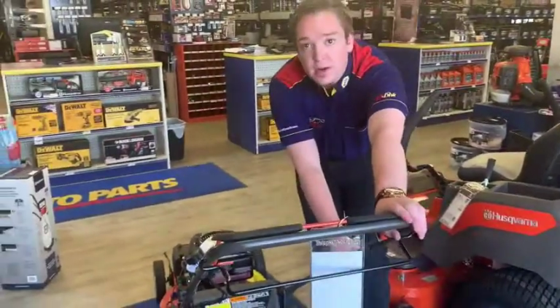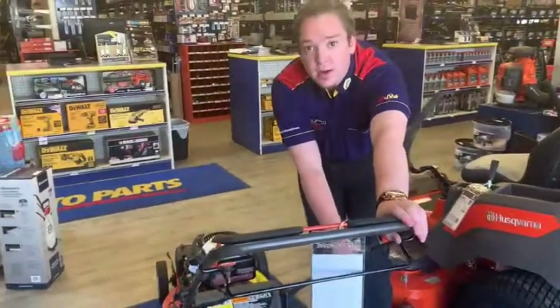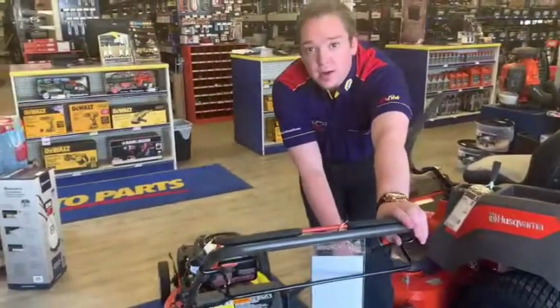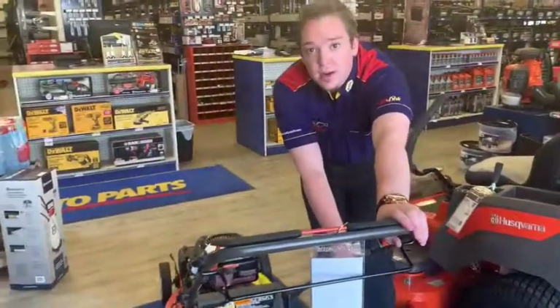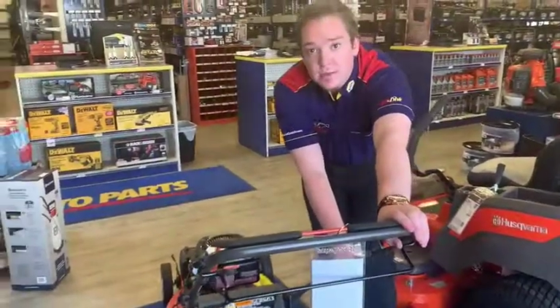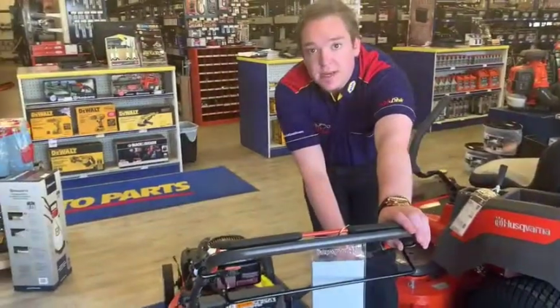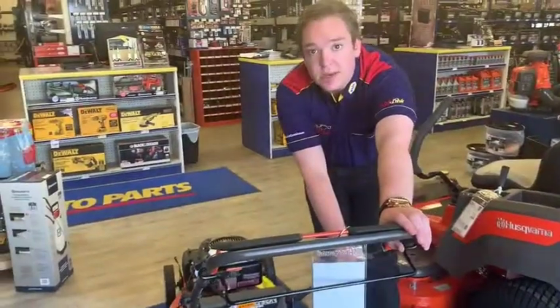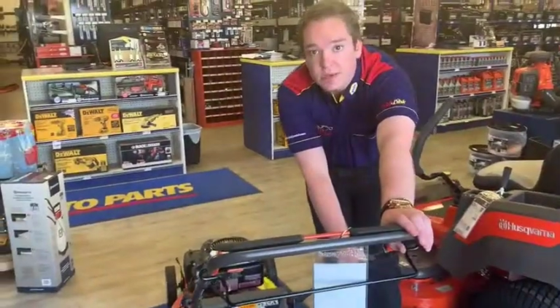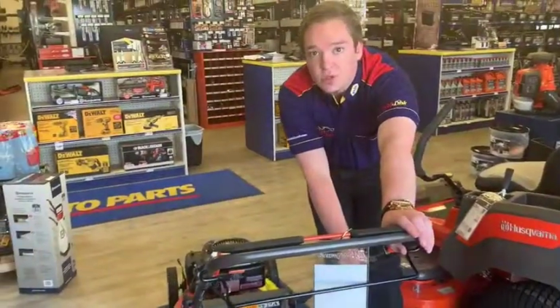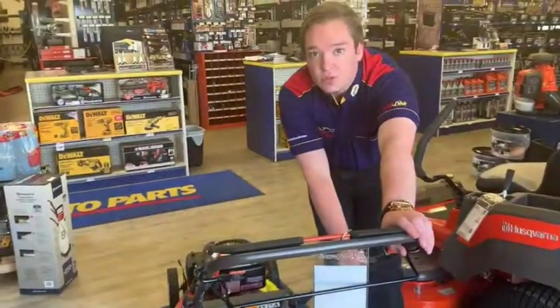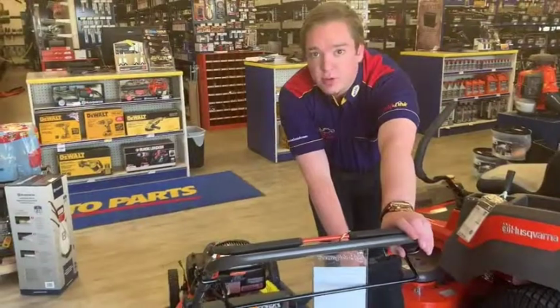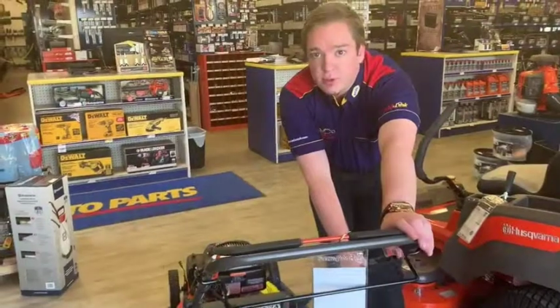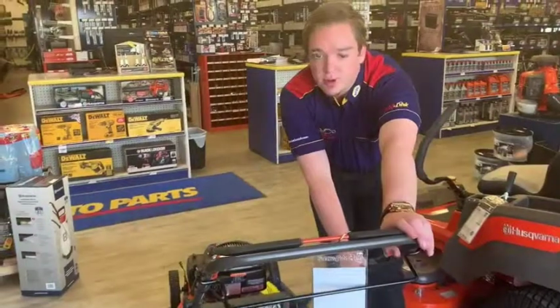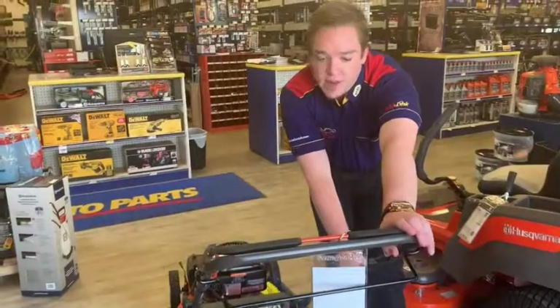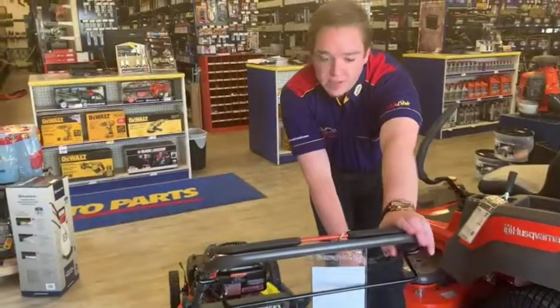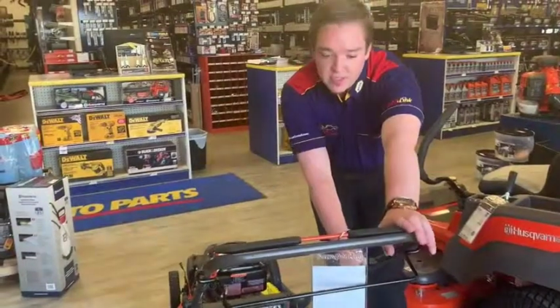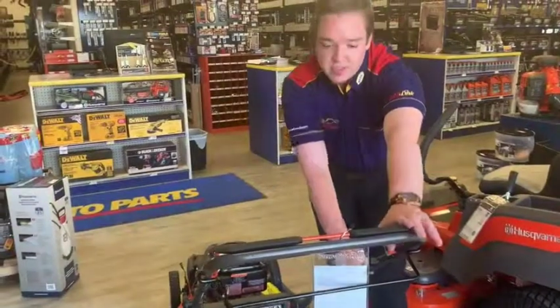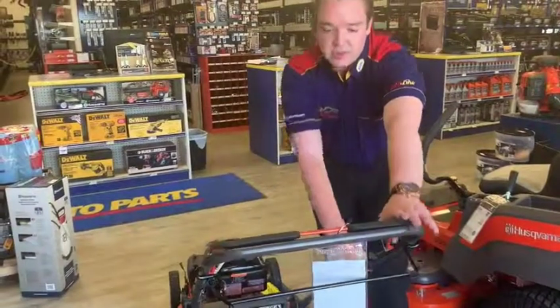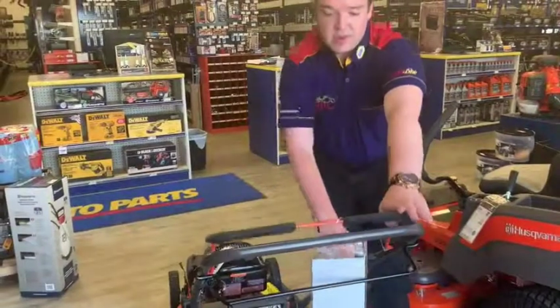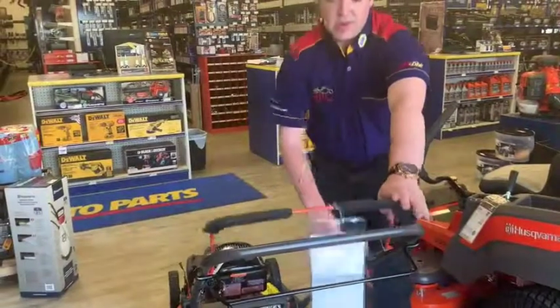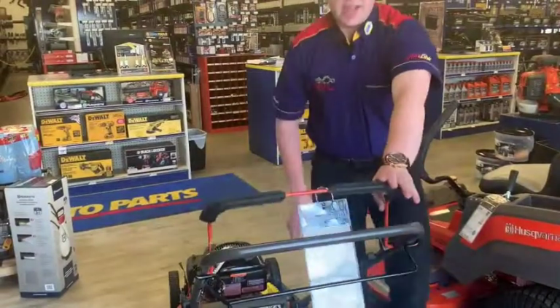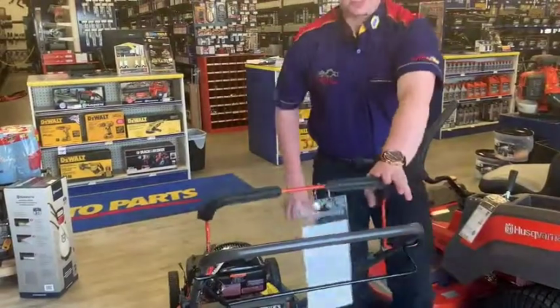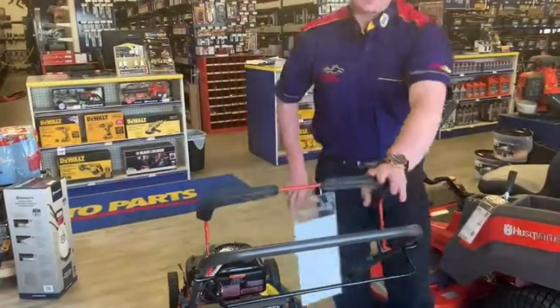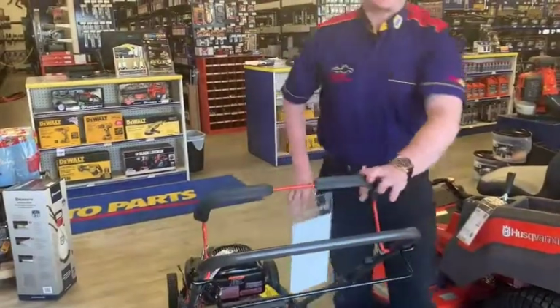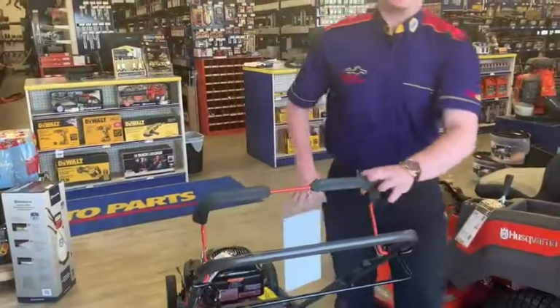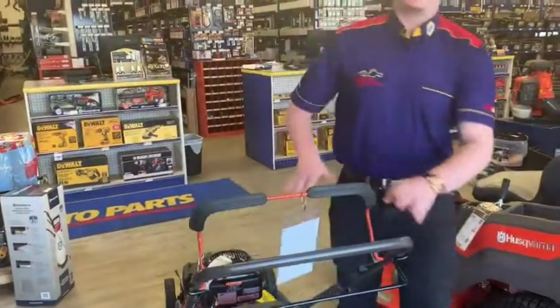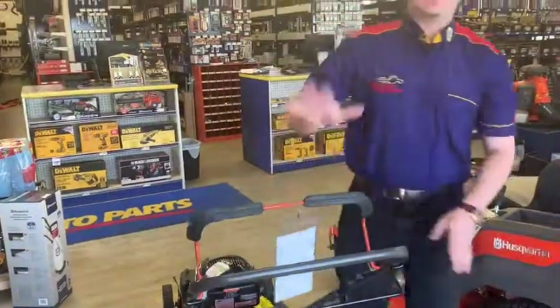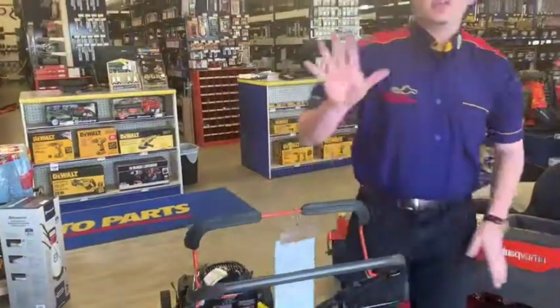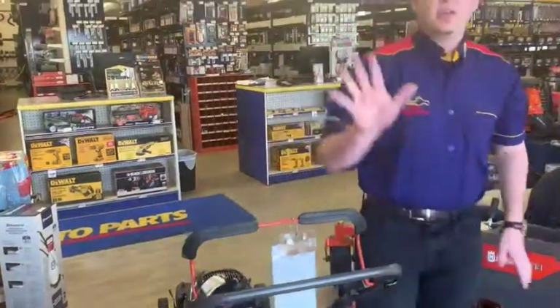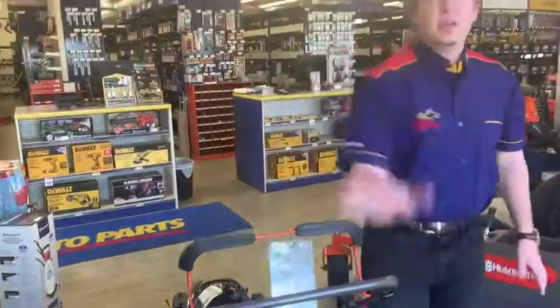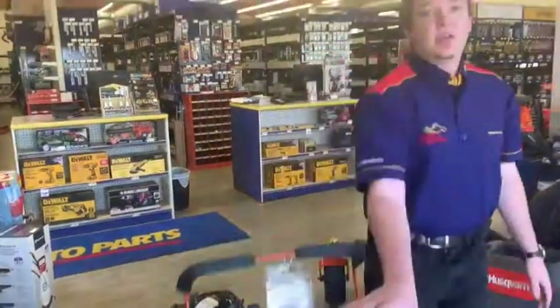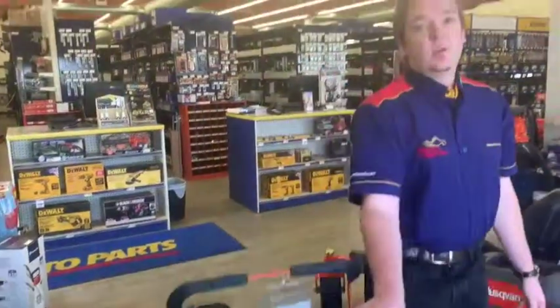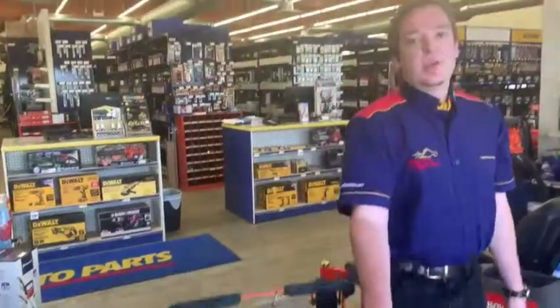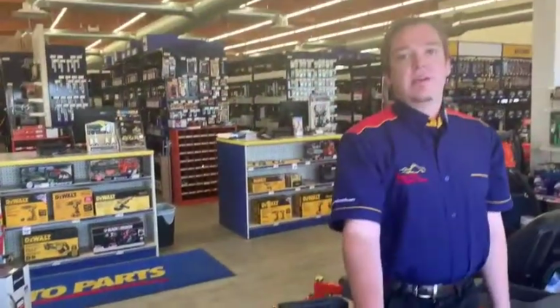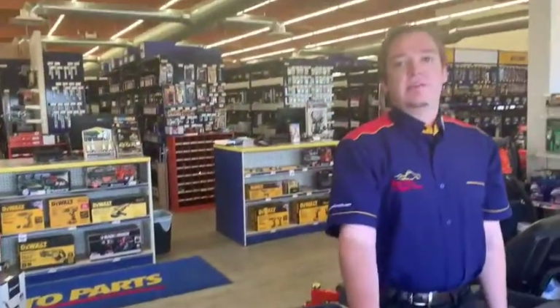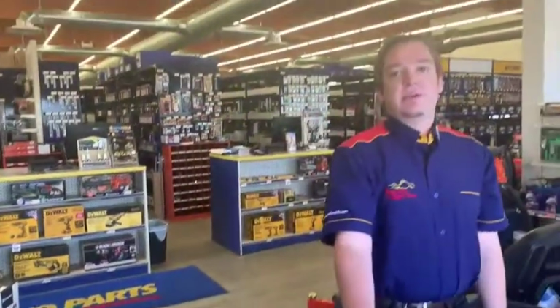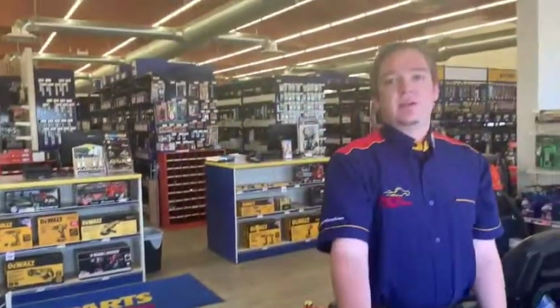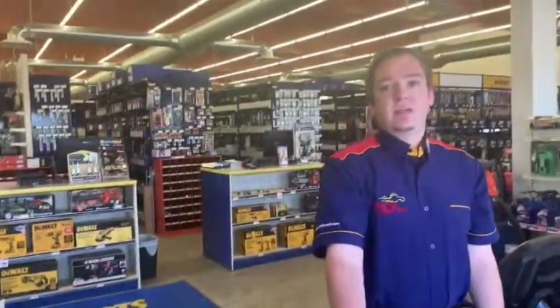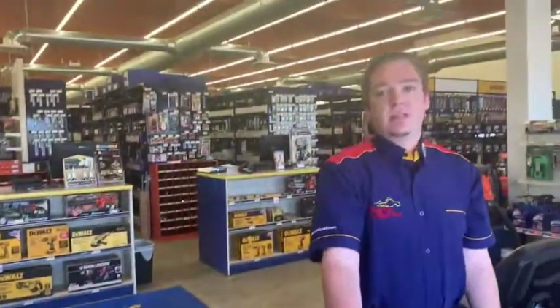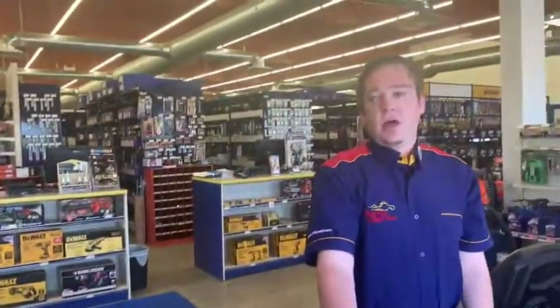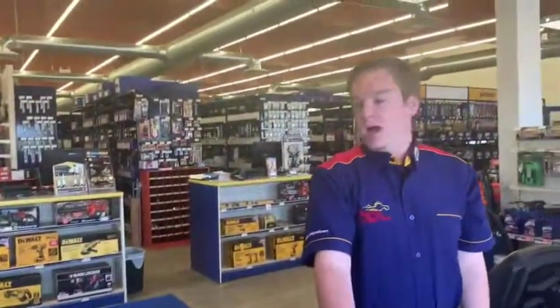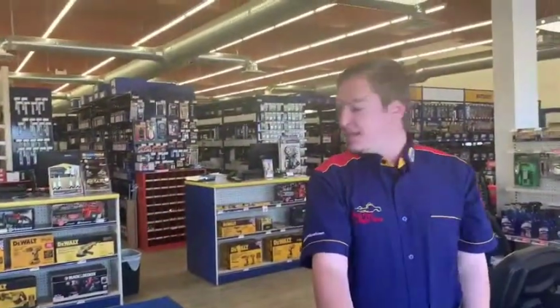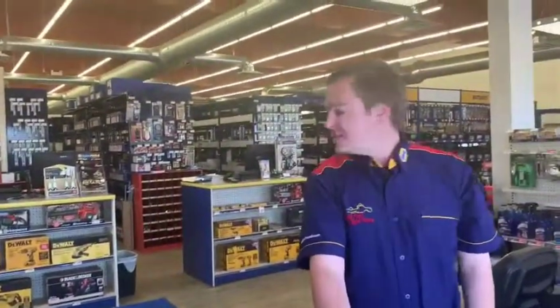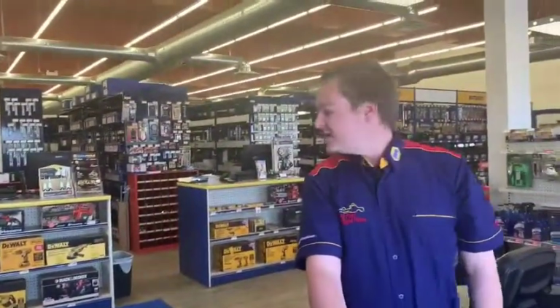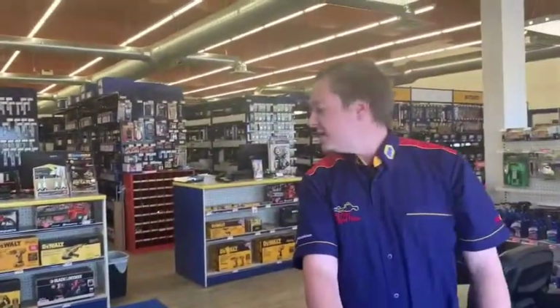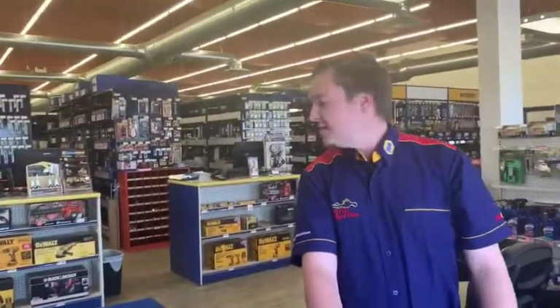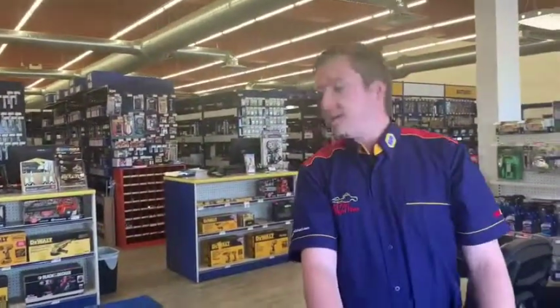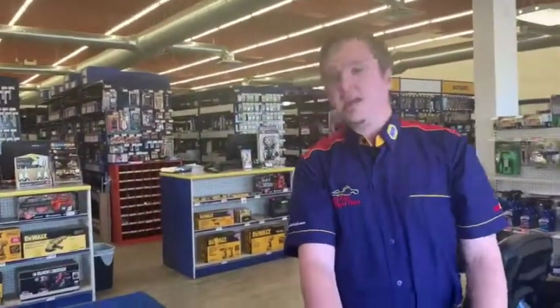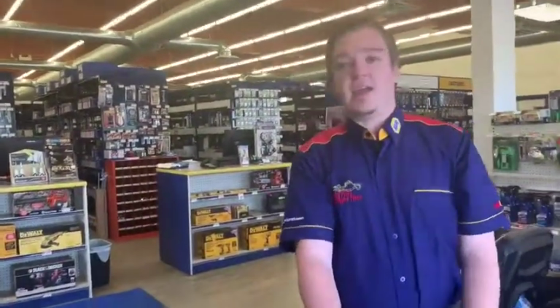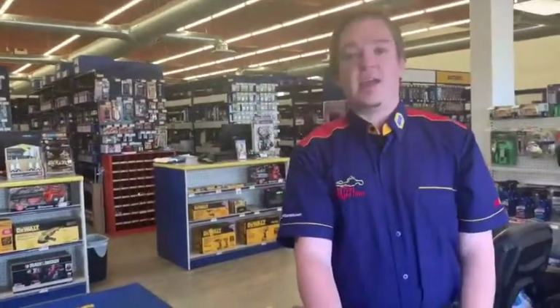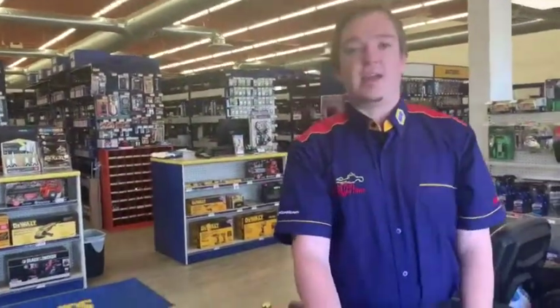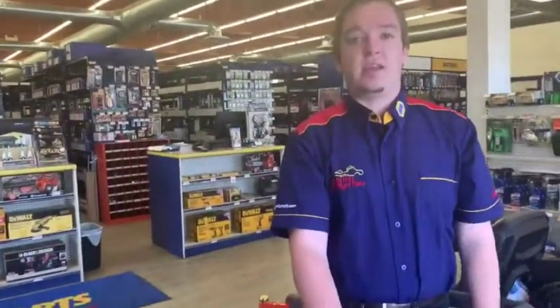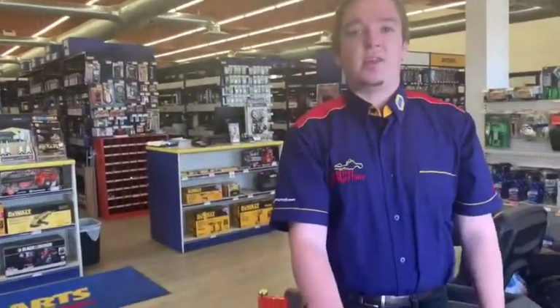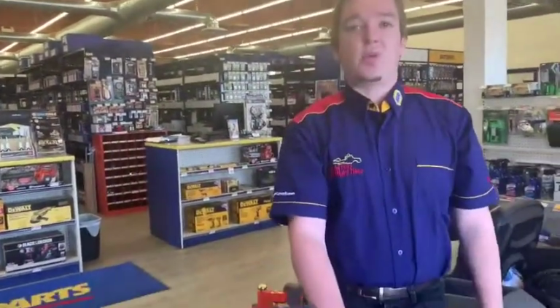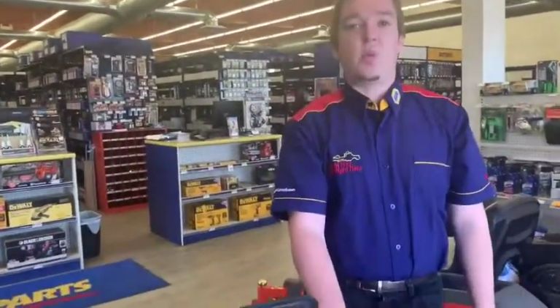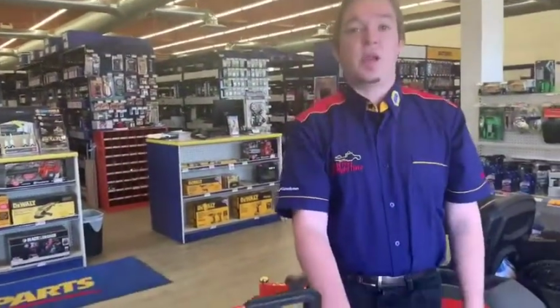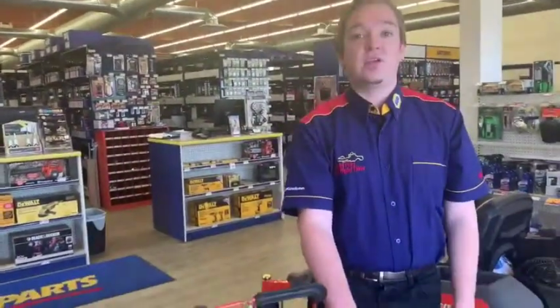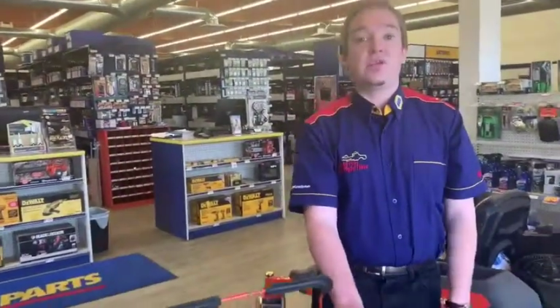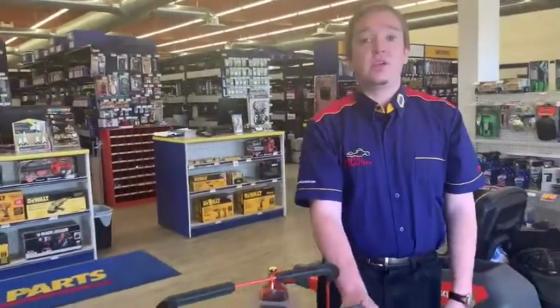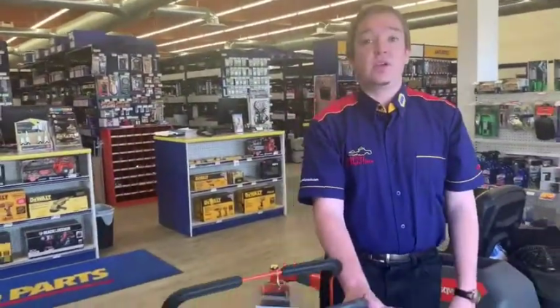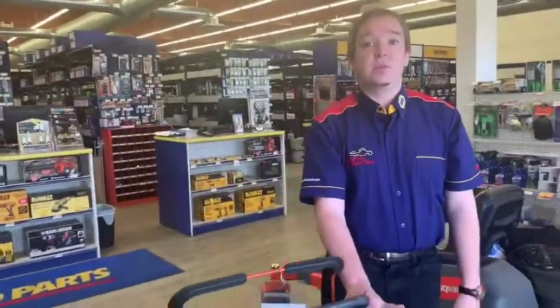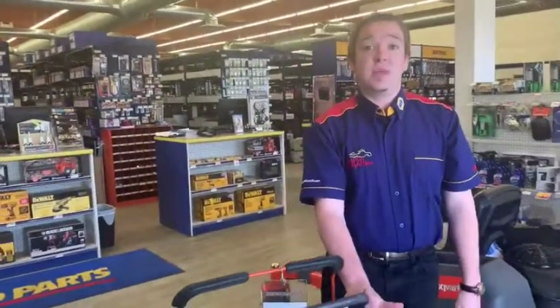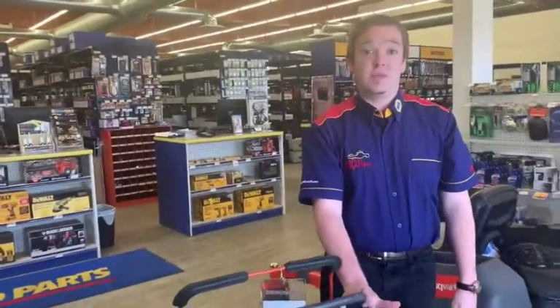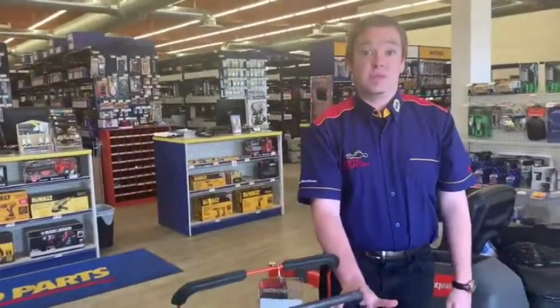So if you are interested in getting this beautiful mower, come down to Redwater Napa Husqvarna and check it out. We have lots and they're waiting for you to come take them home.